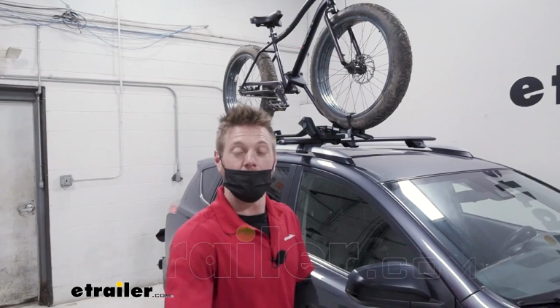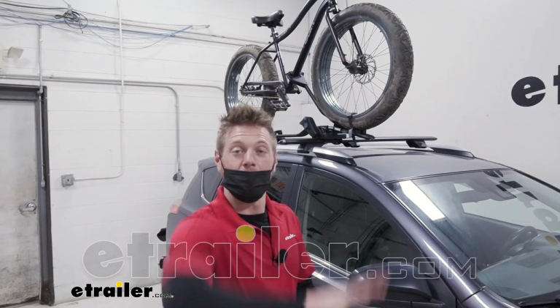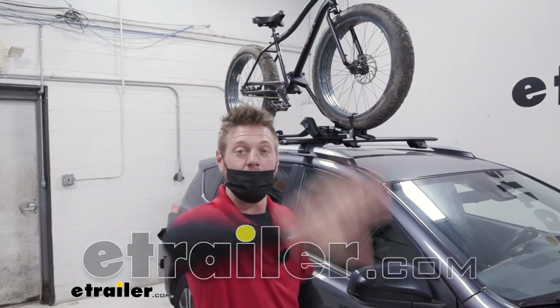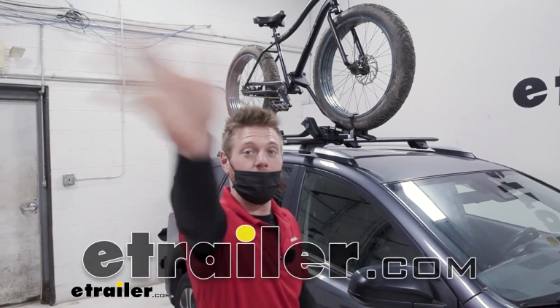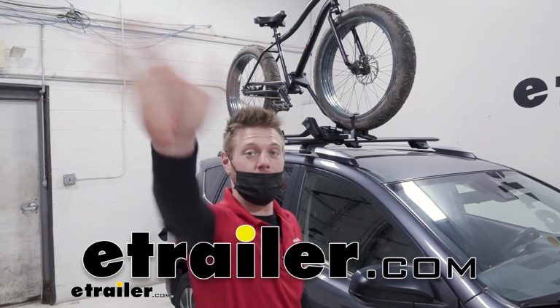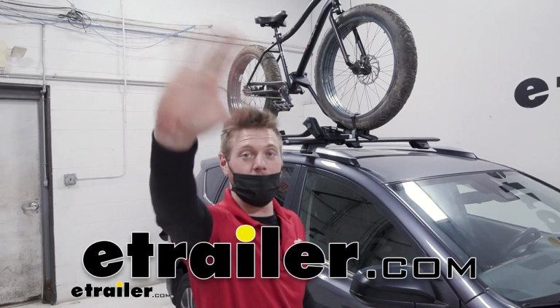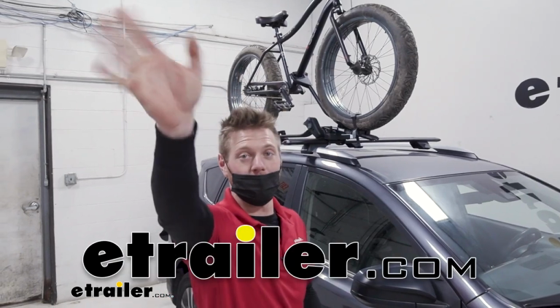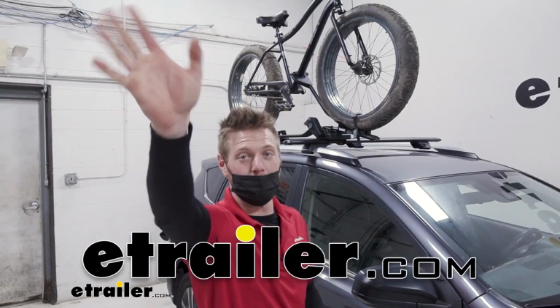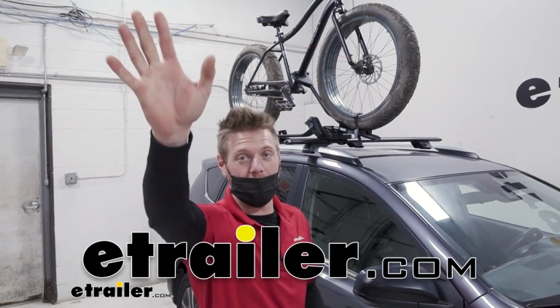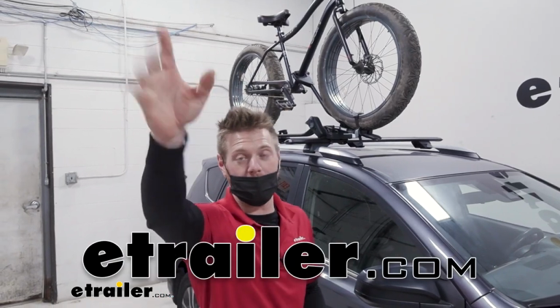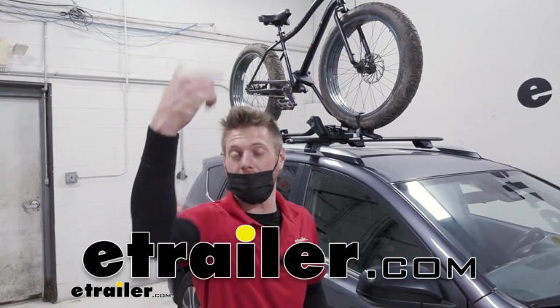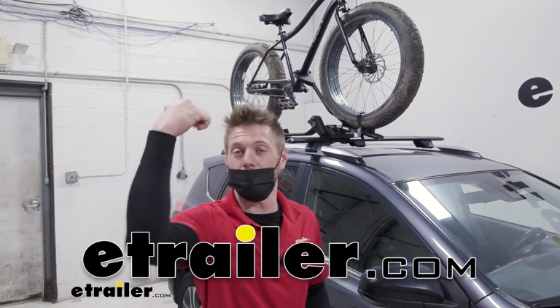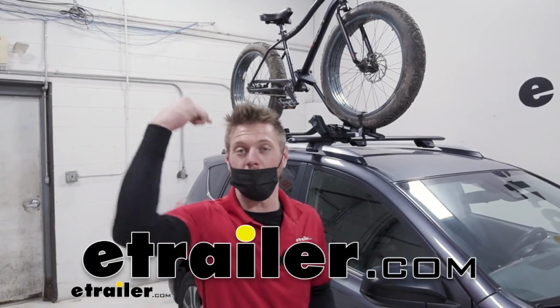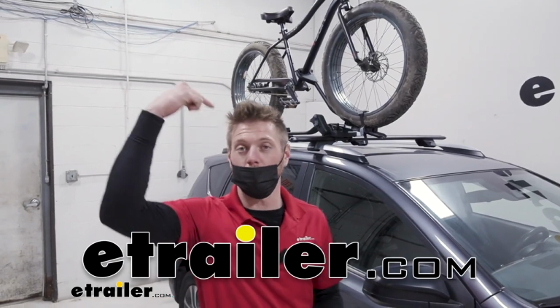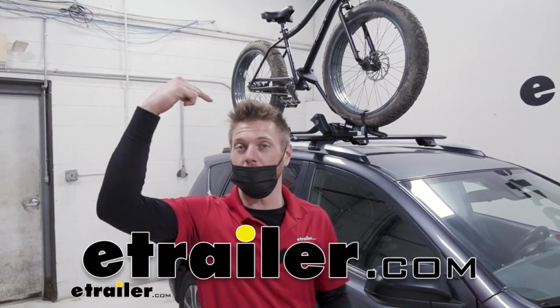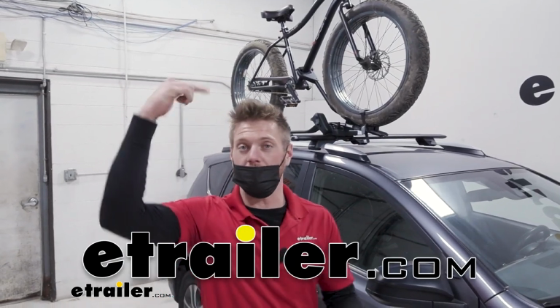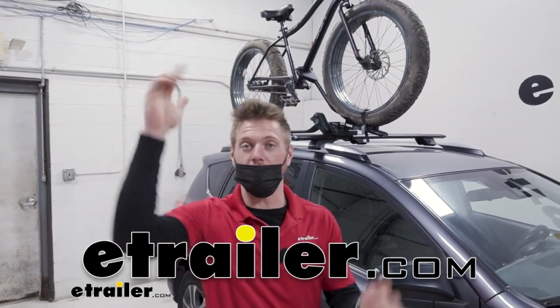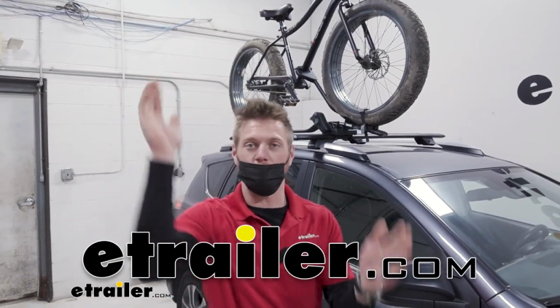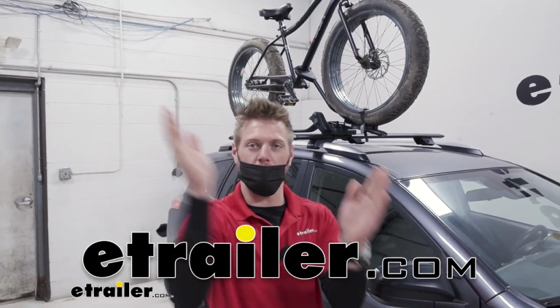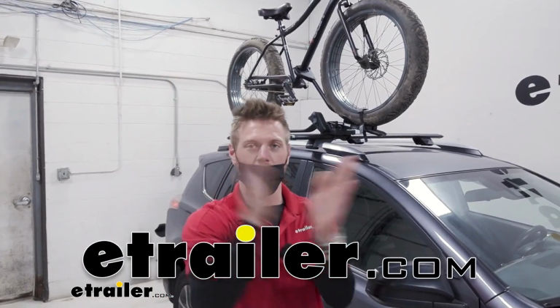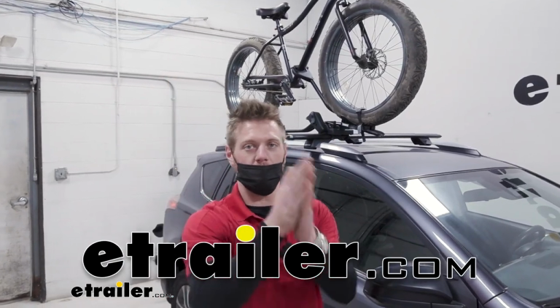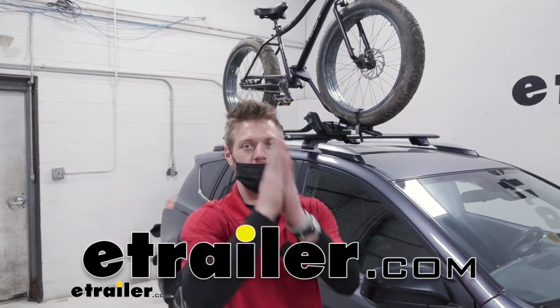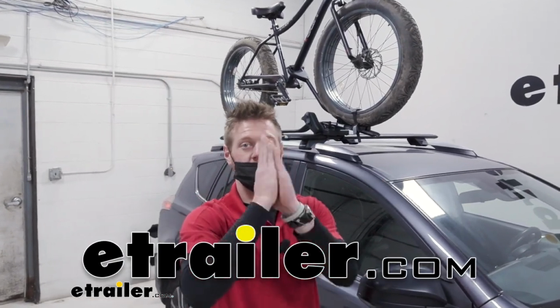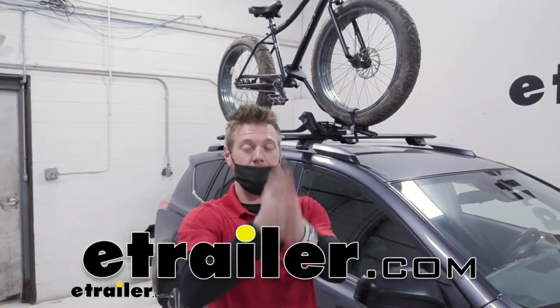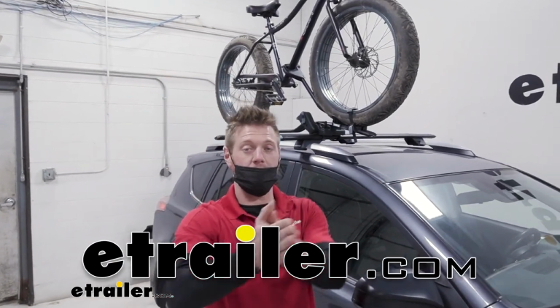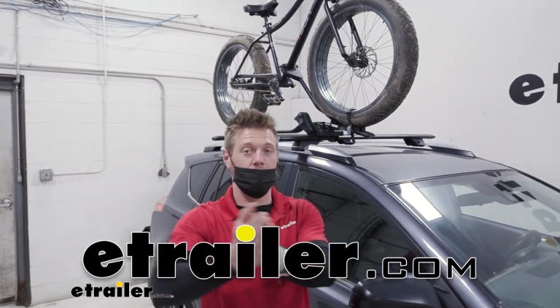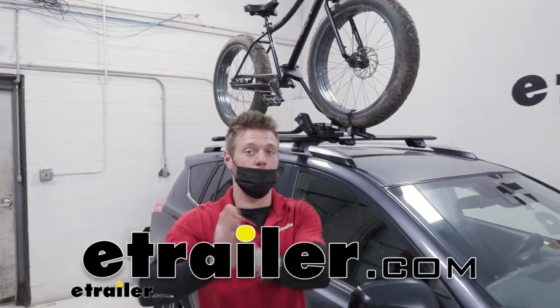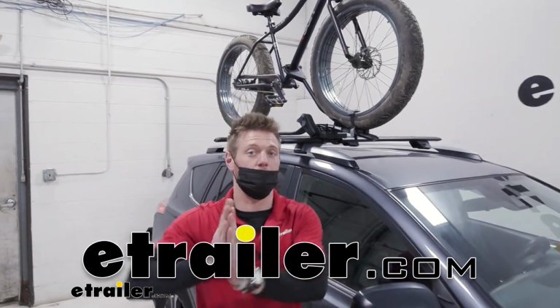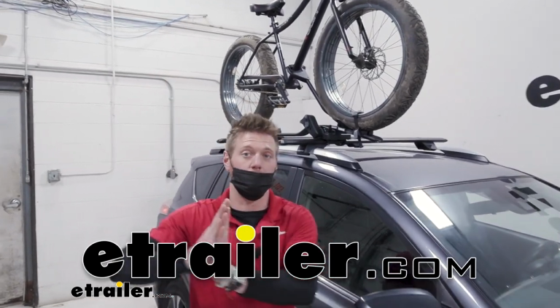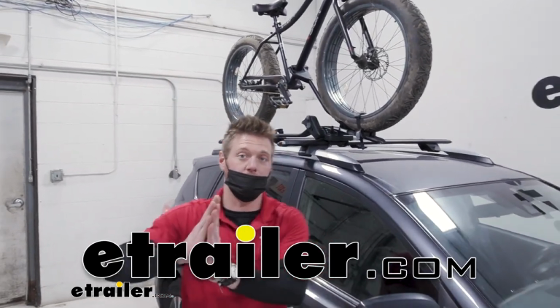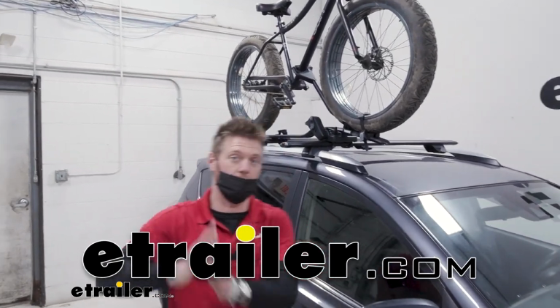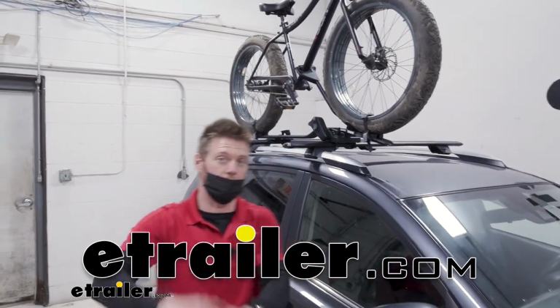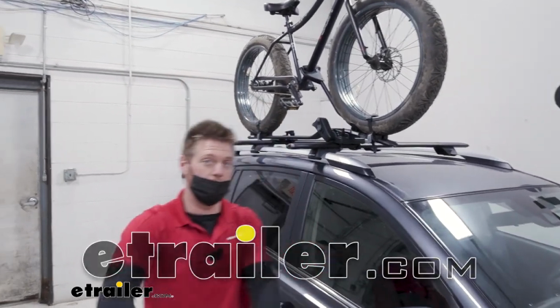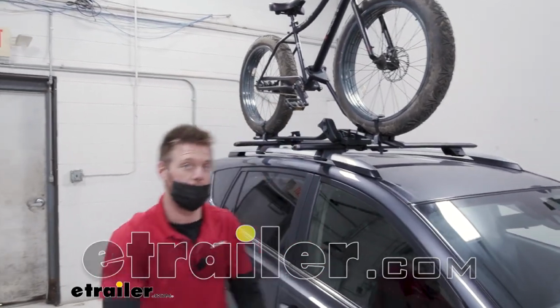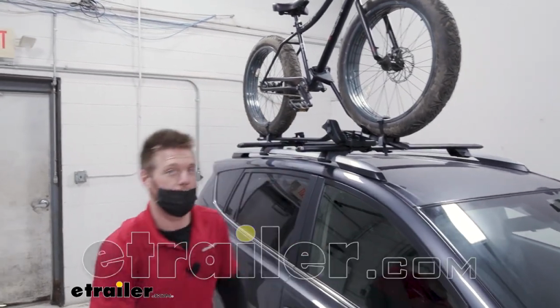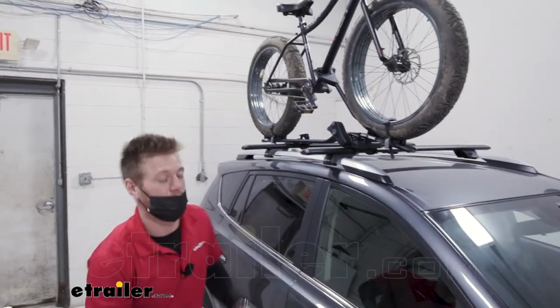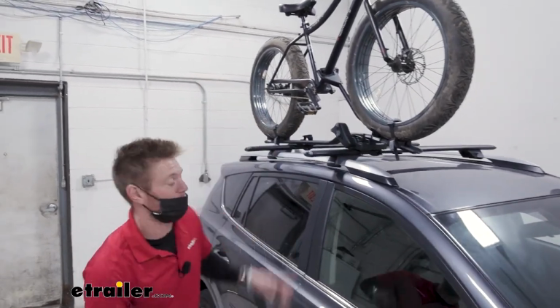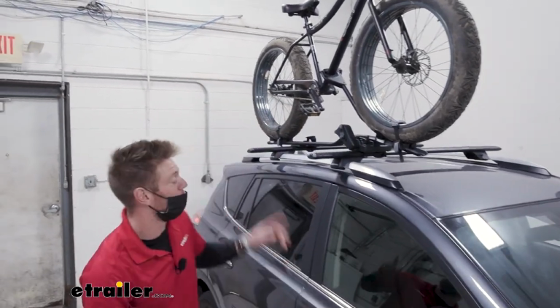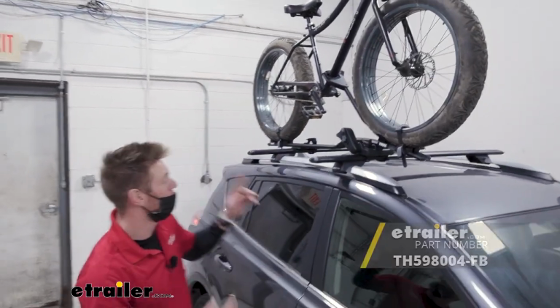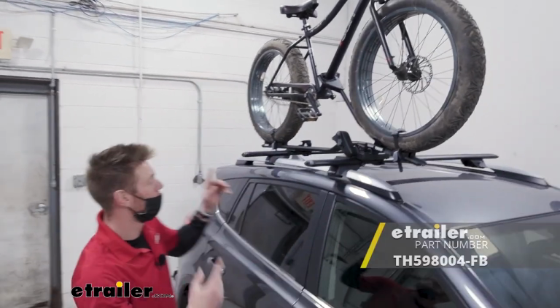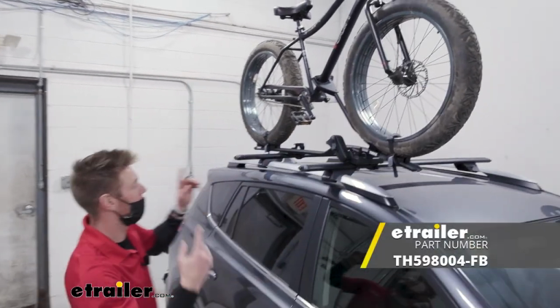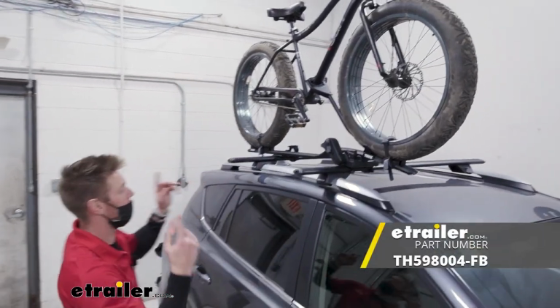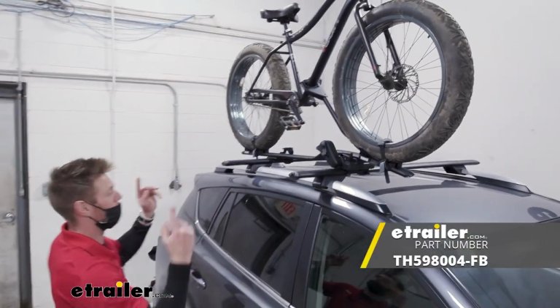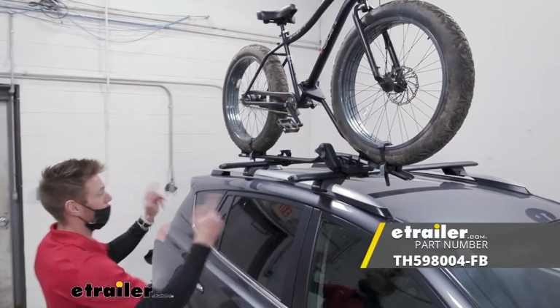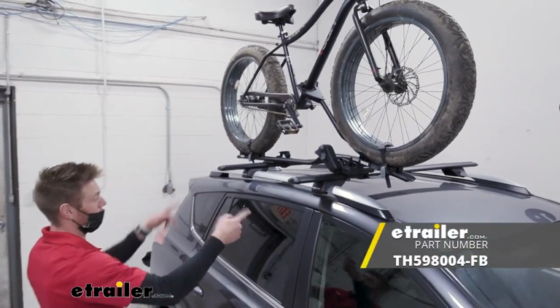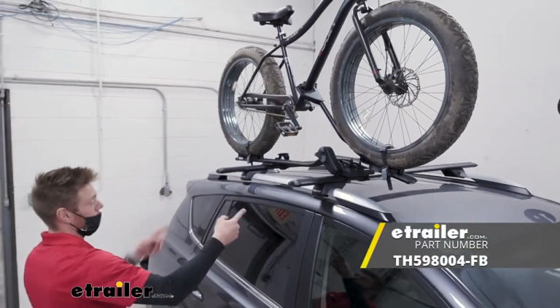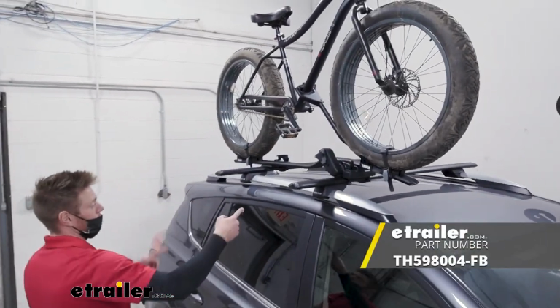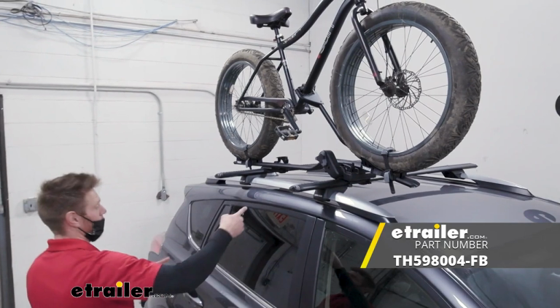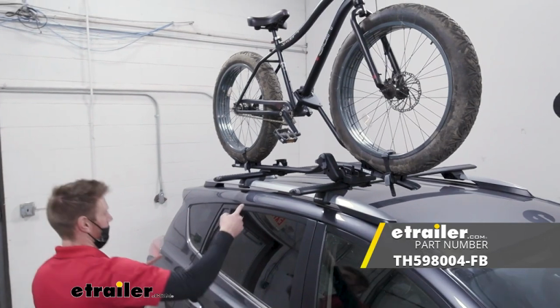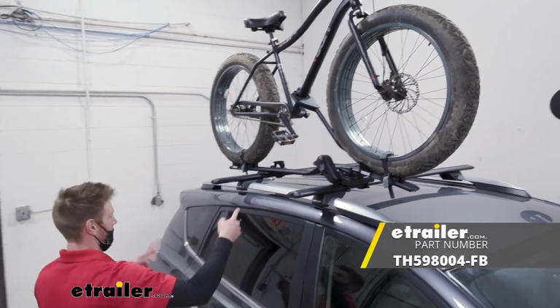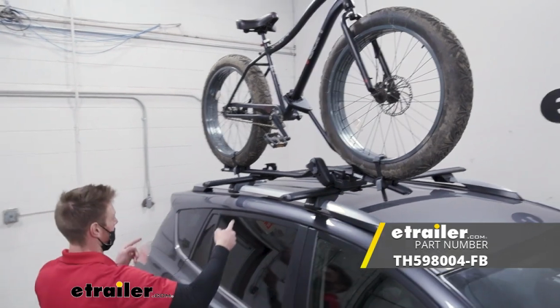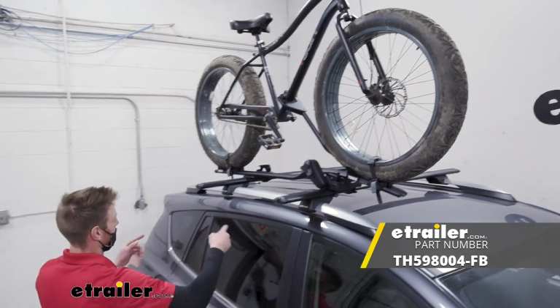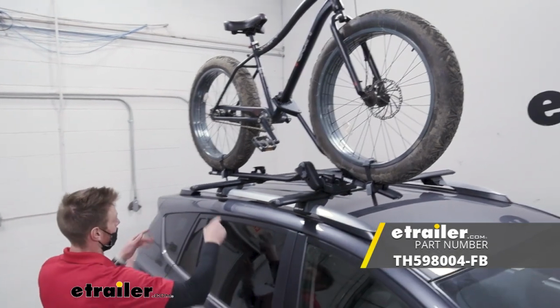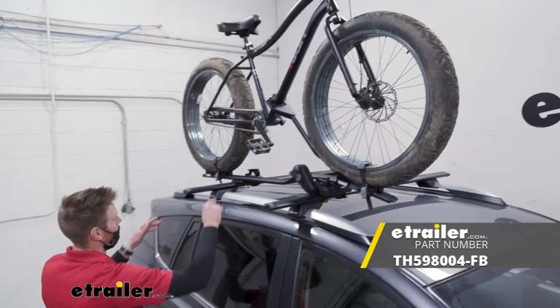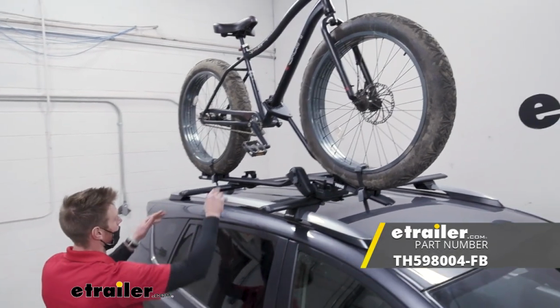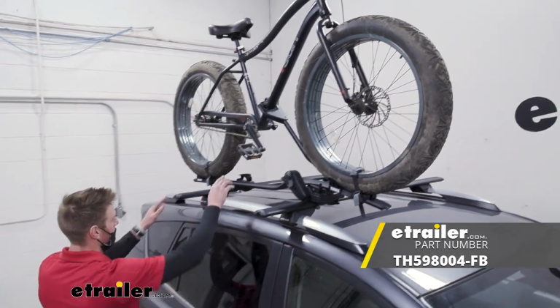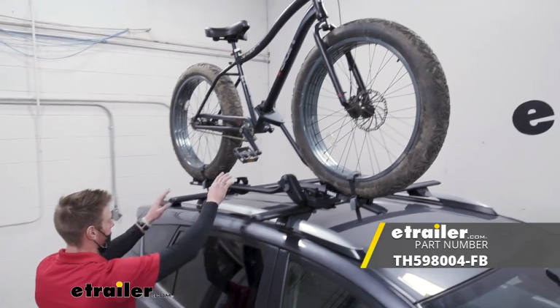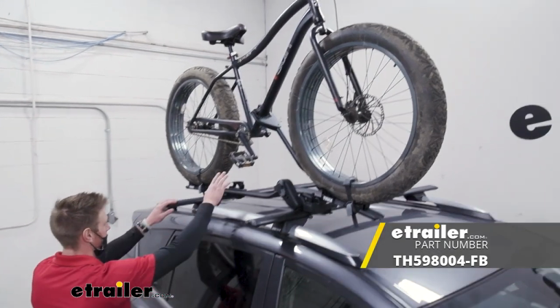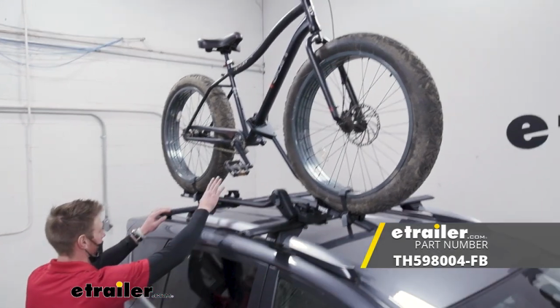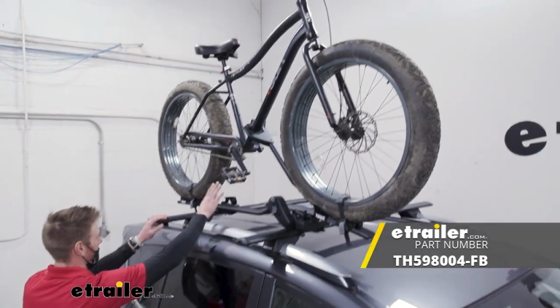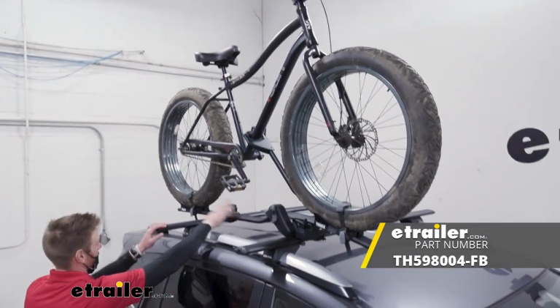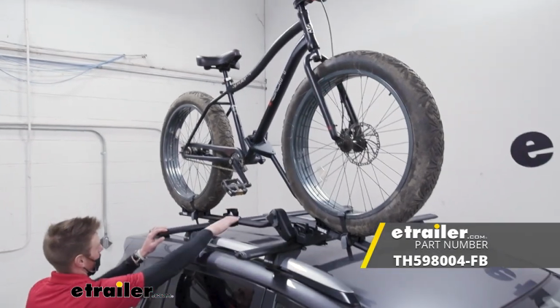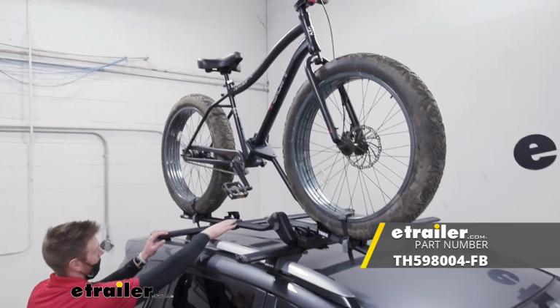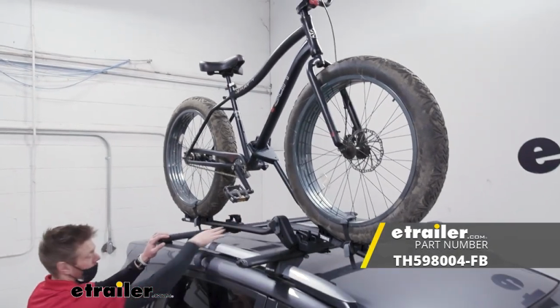Hey everybody, Adam here with E-Trailer. Today we're going to be taking a look at the Thule ProRide roof-mounted bike rack.